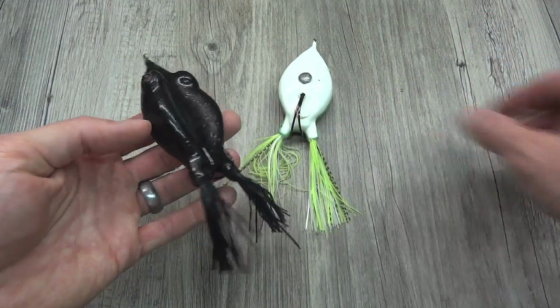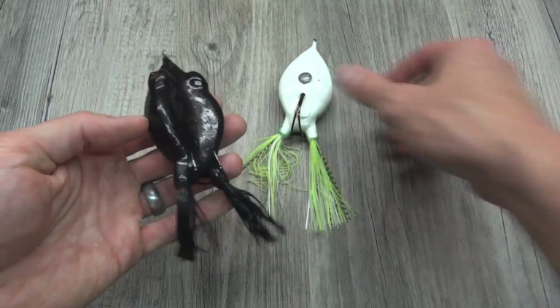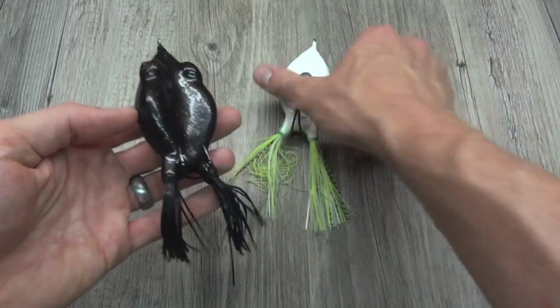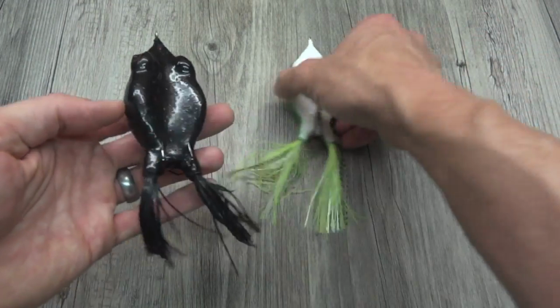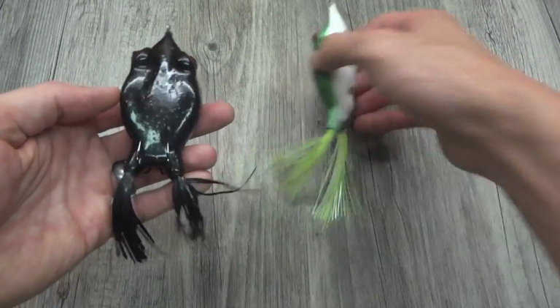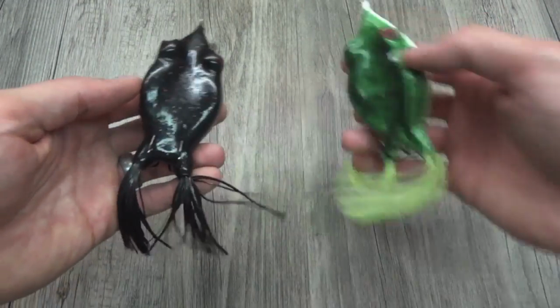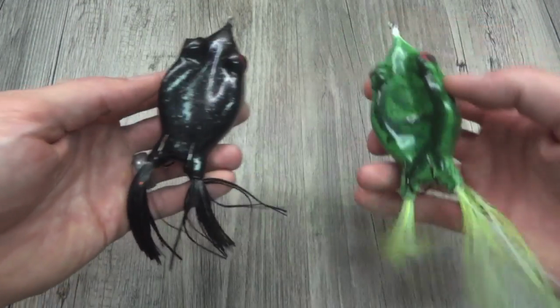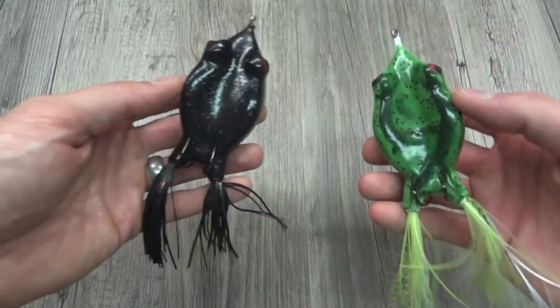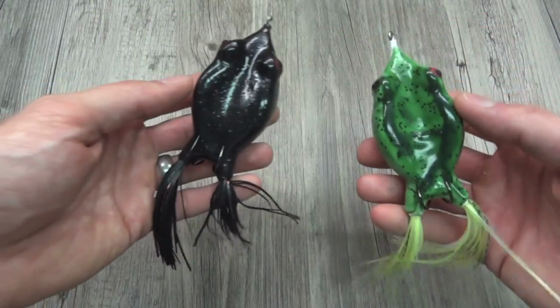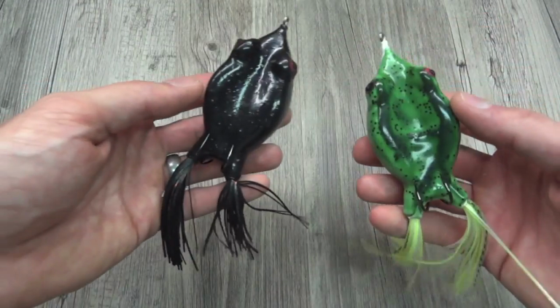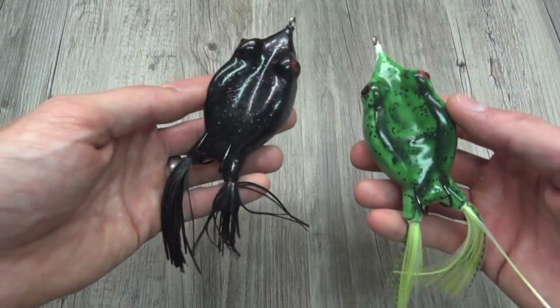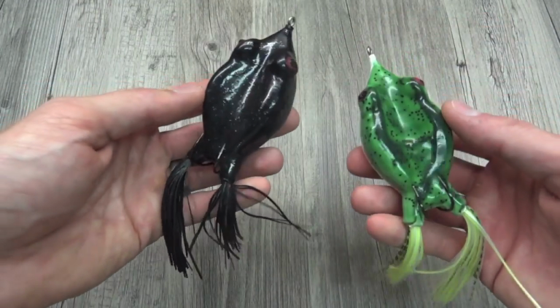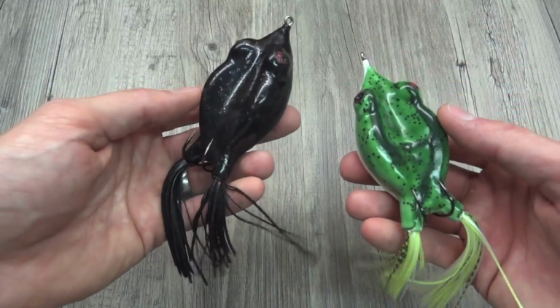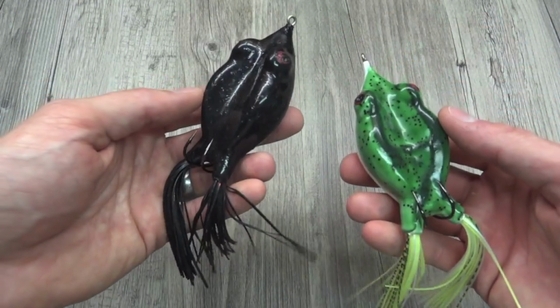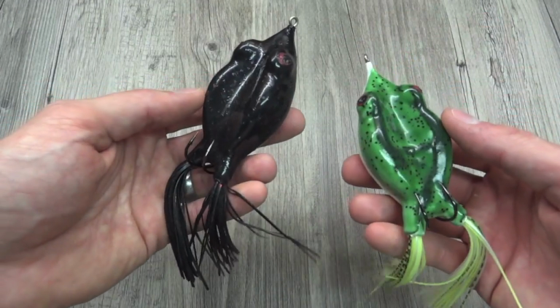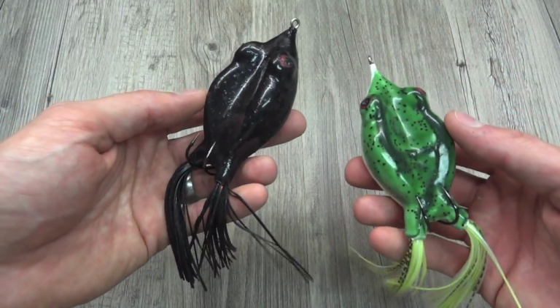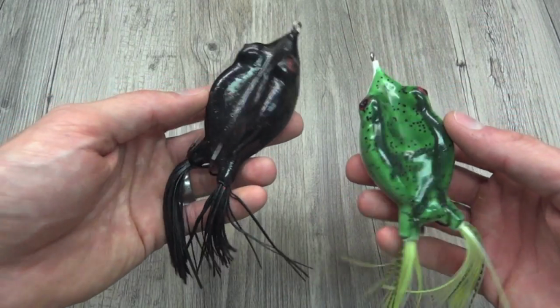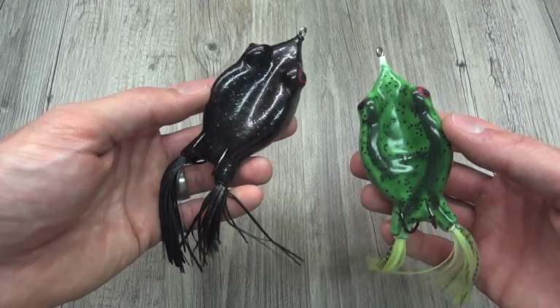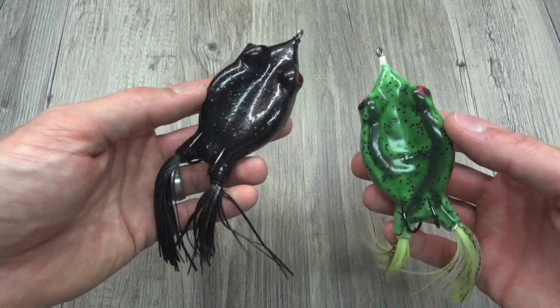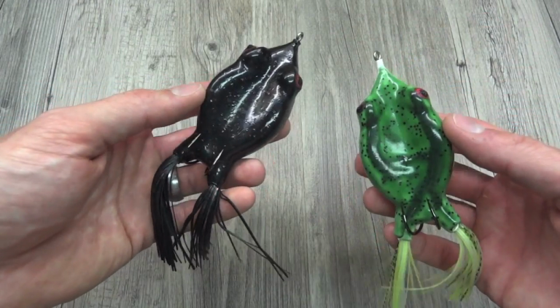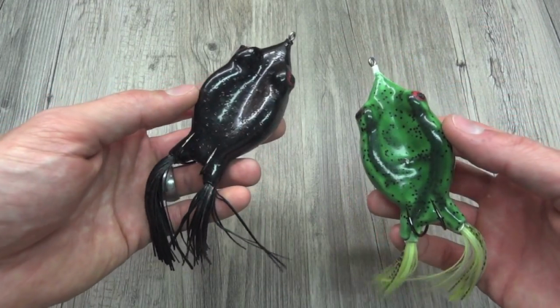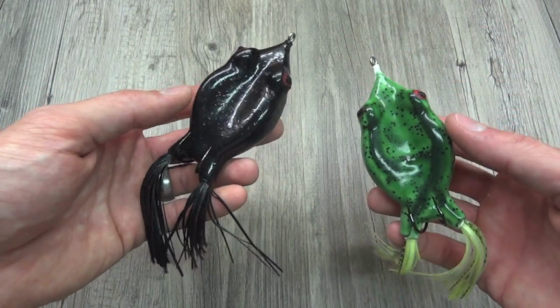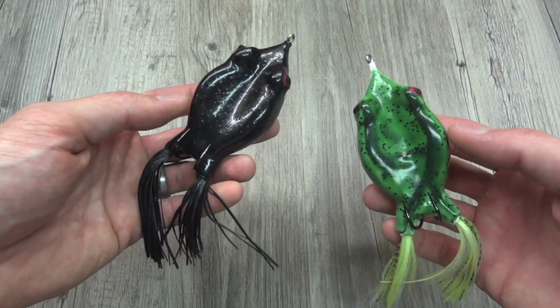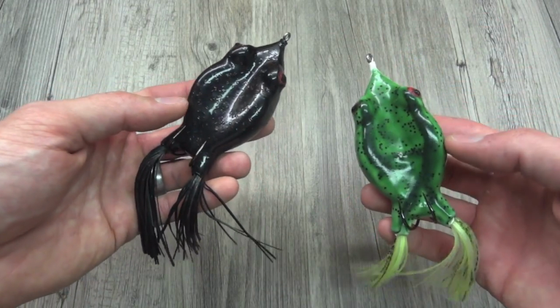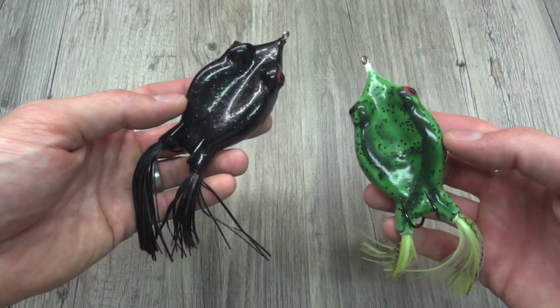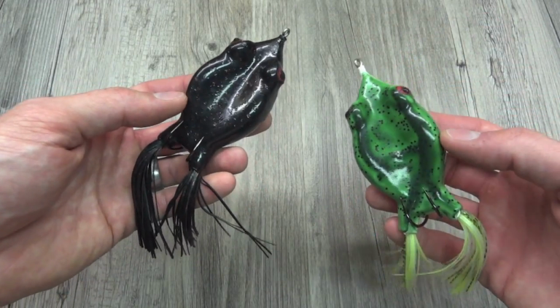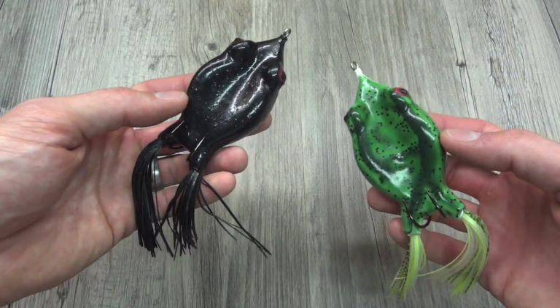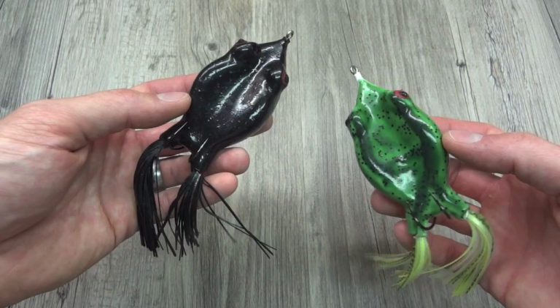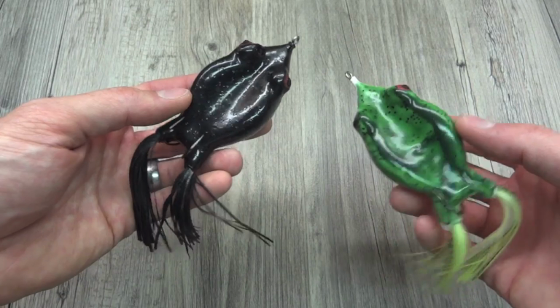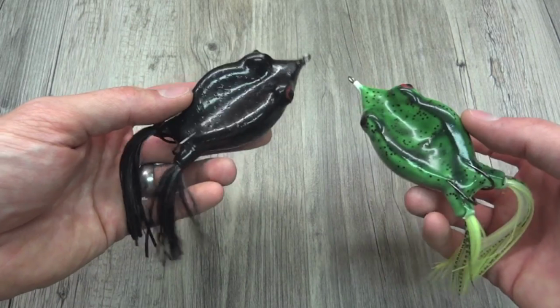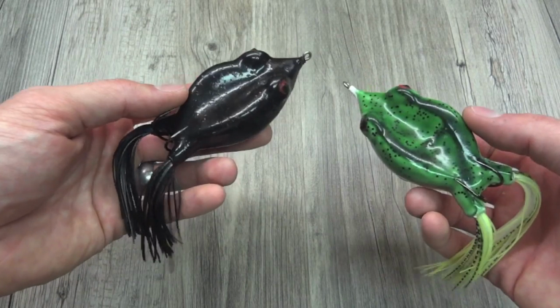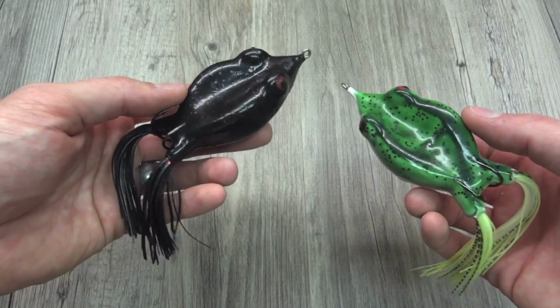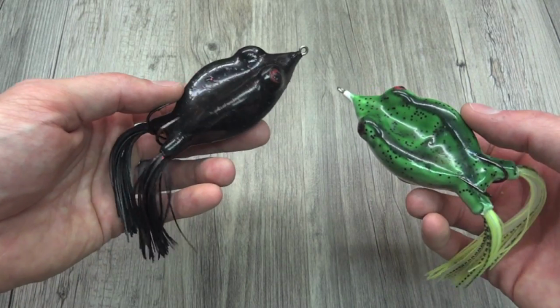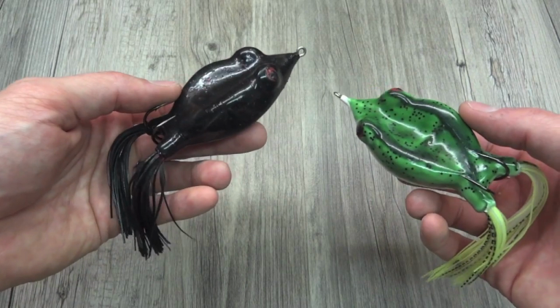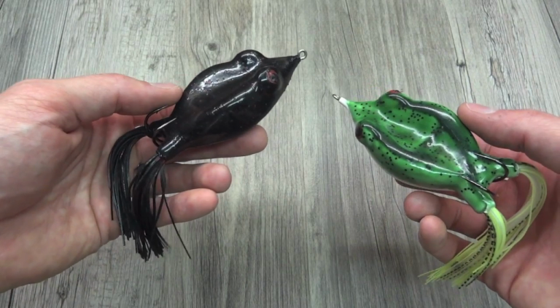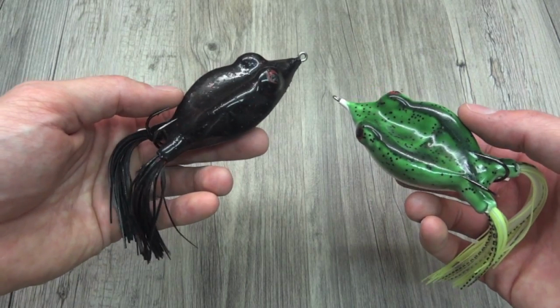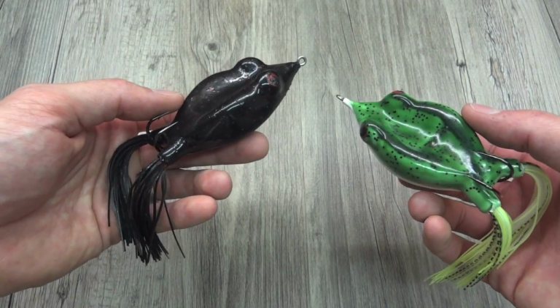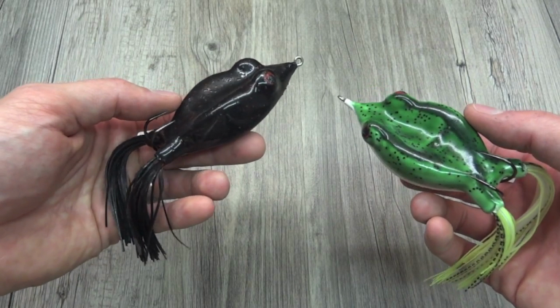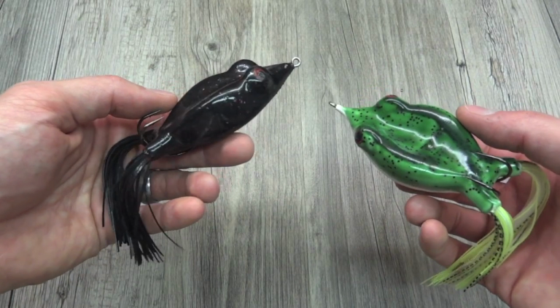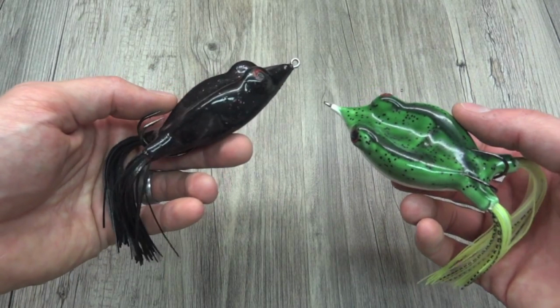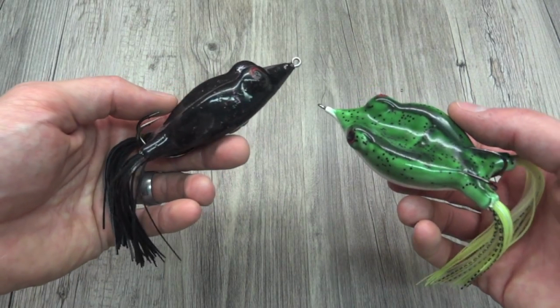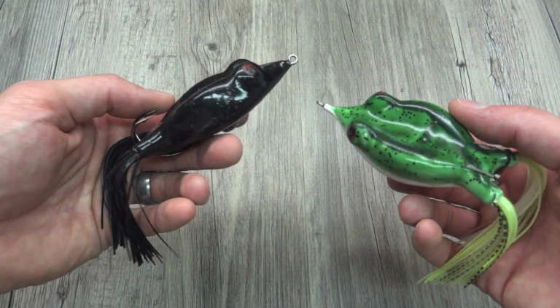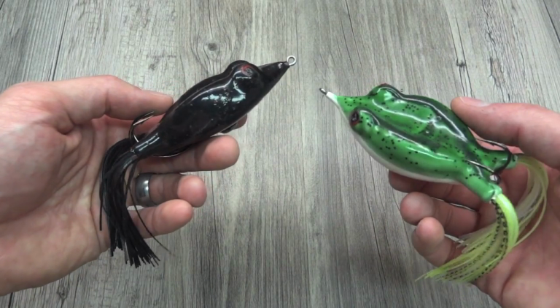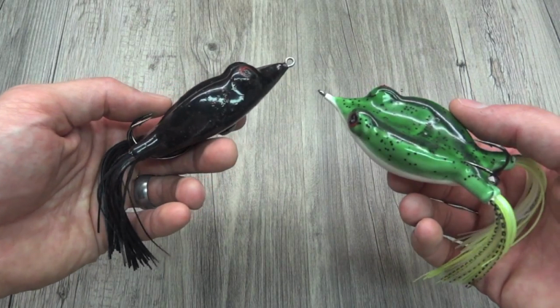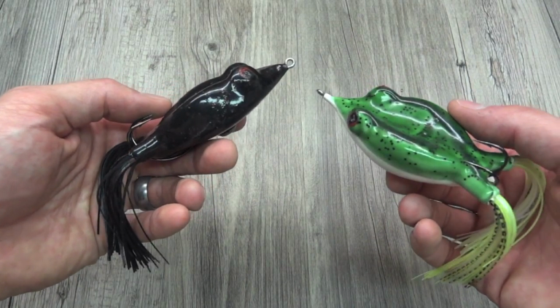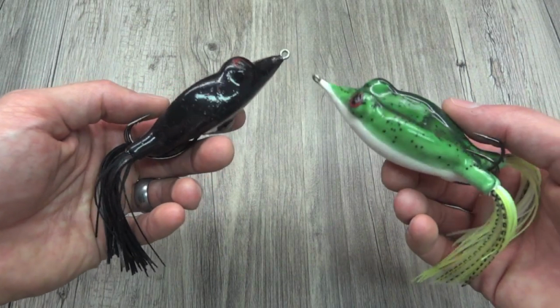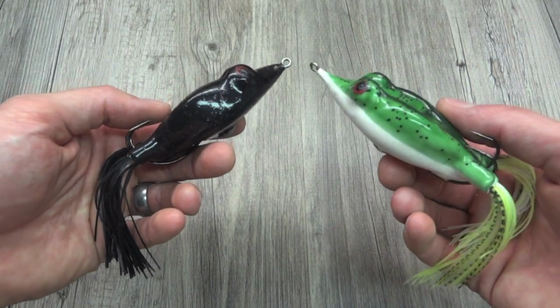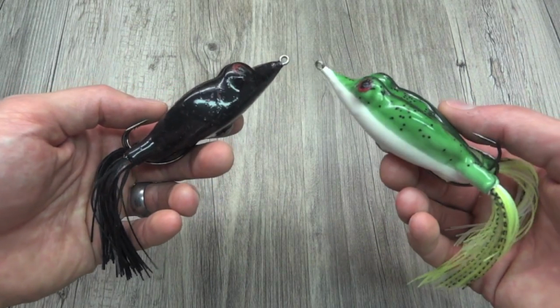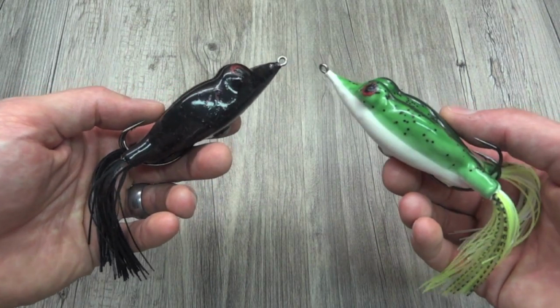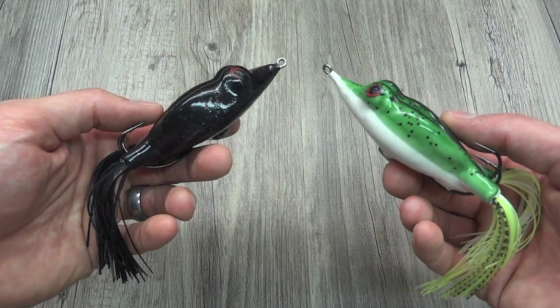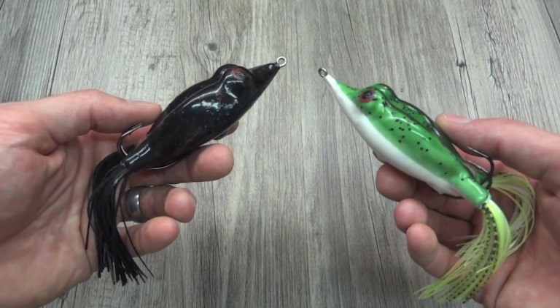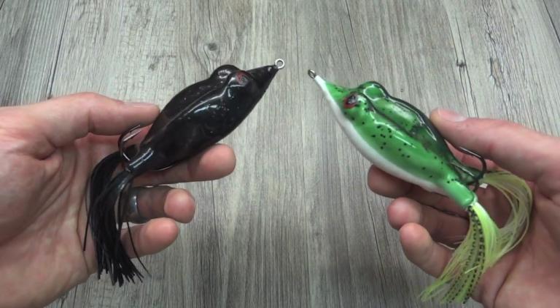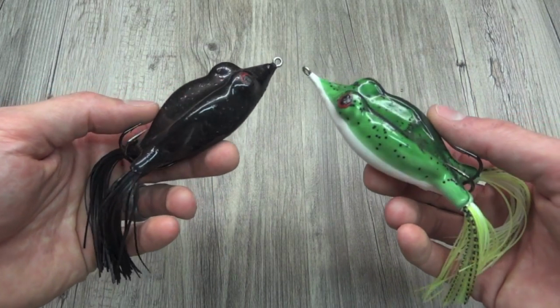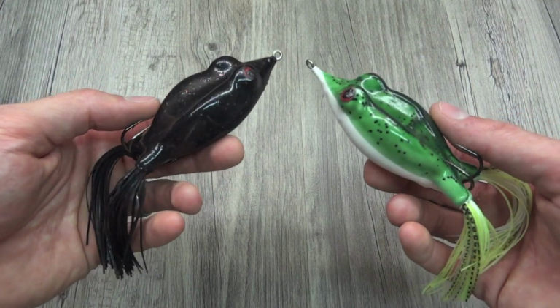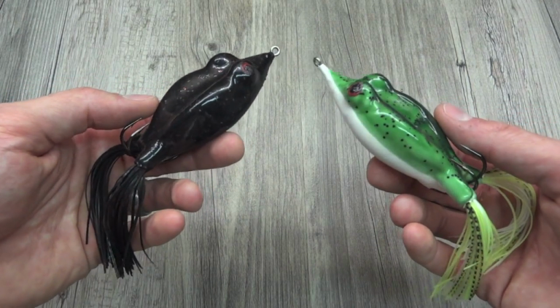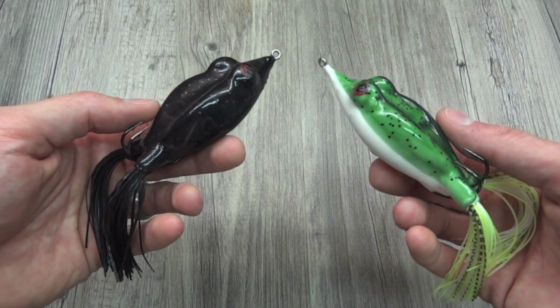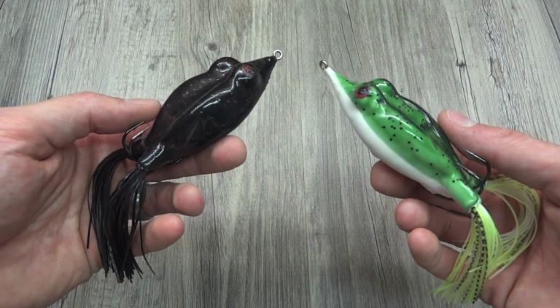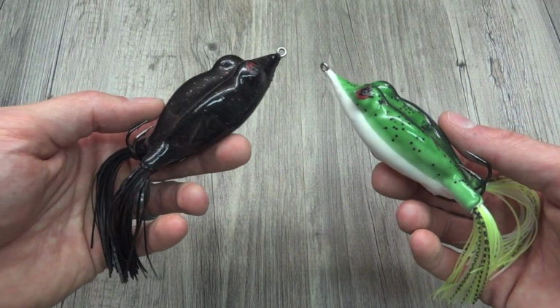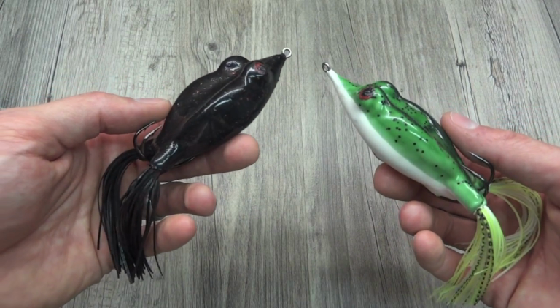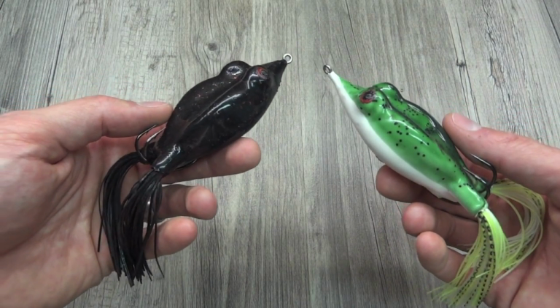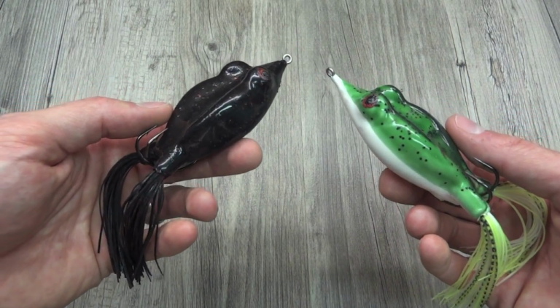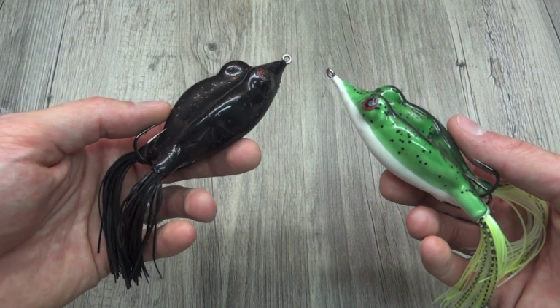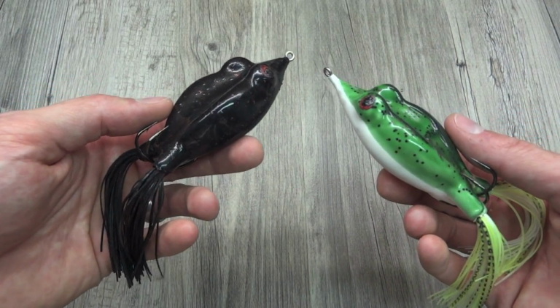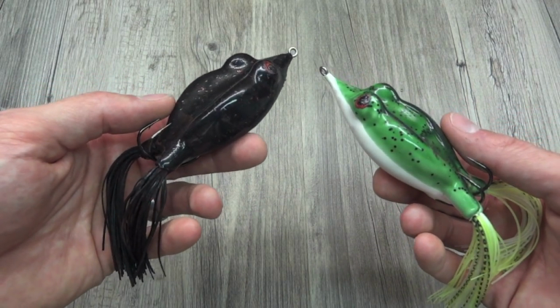Alright guys, so that's it — that's been the Goliath Frog. It's a good frog. One last thing — let me just give you a weight on these guys.